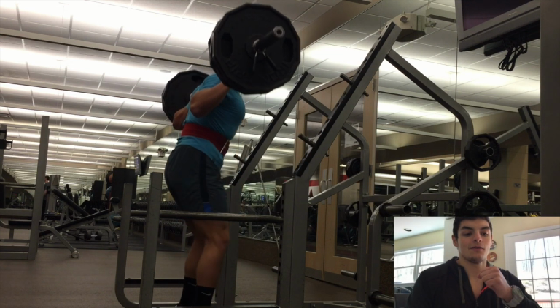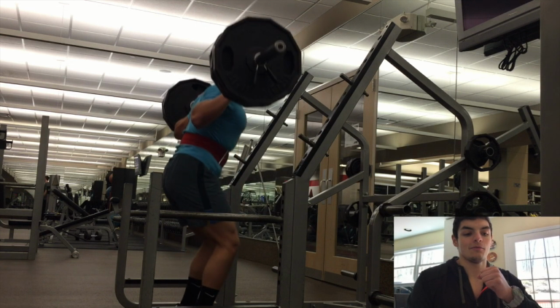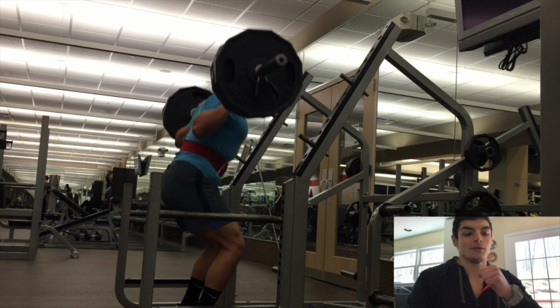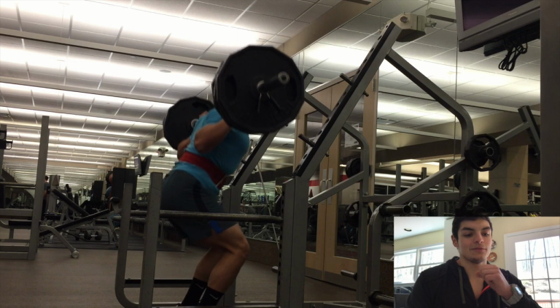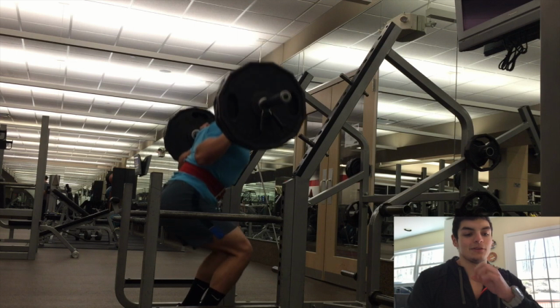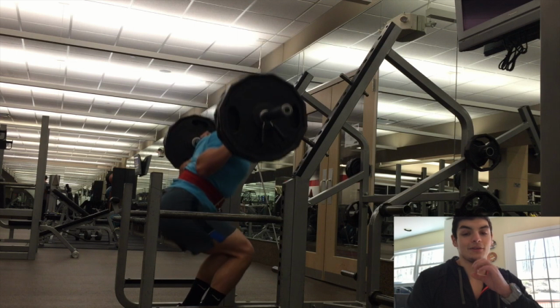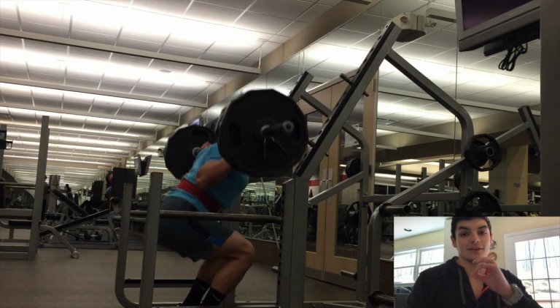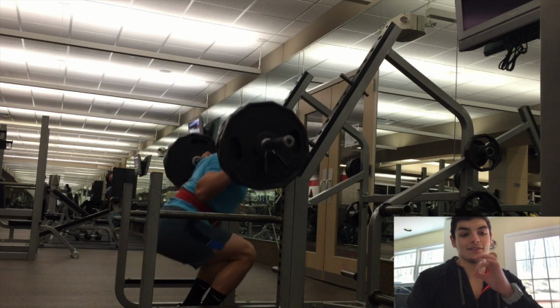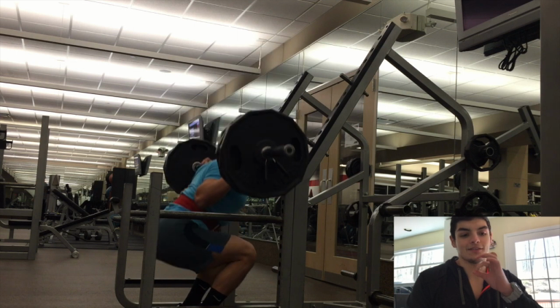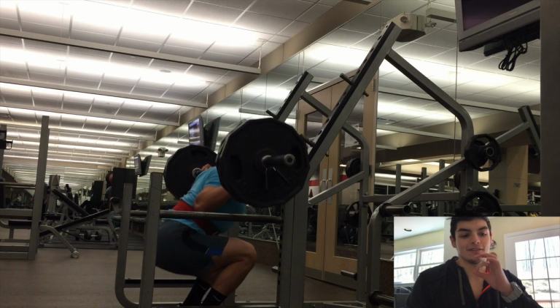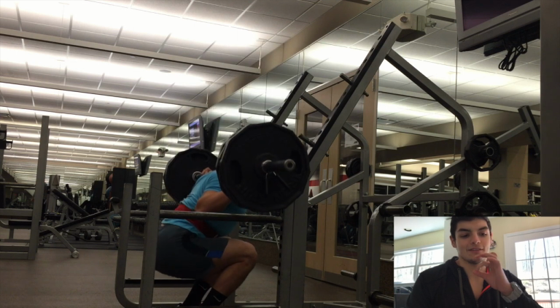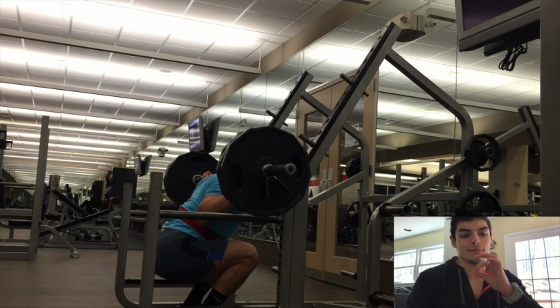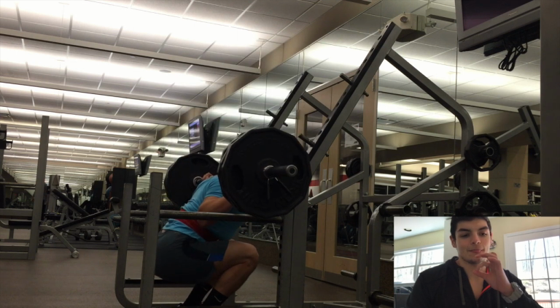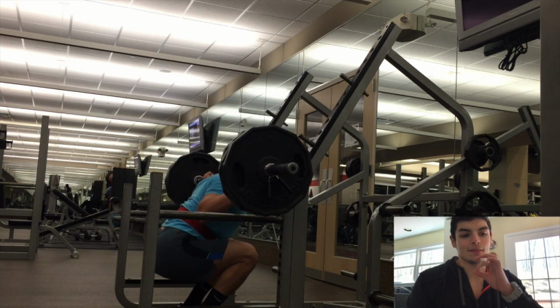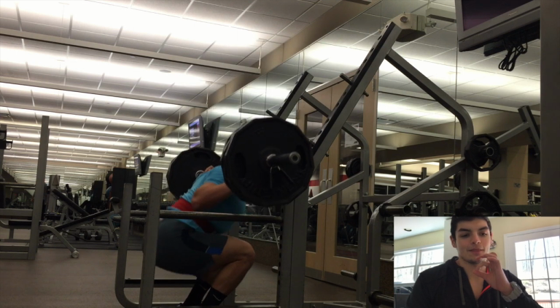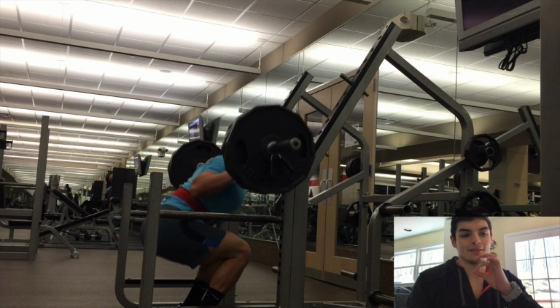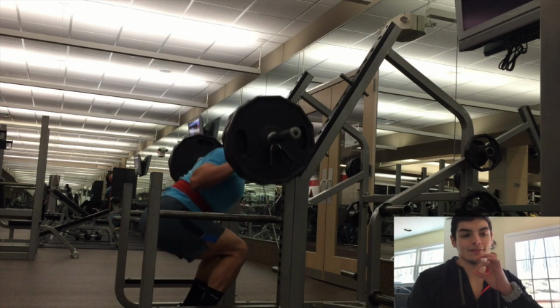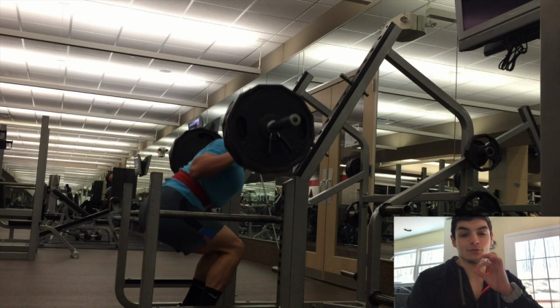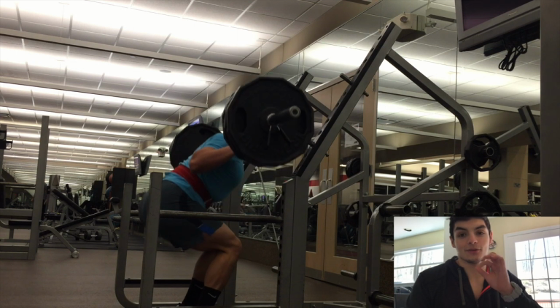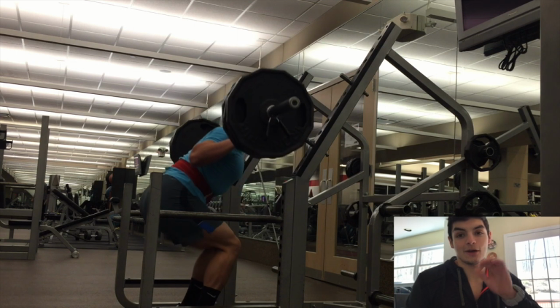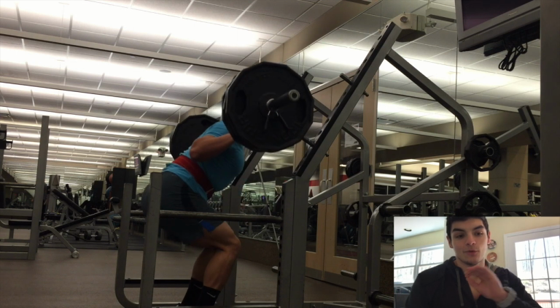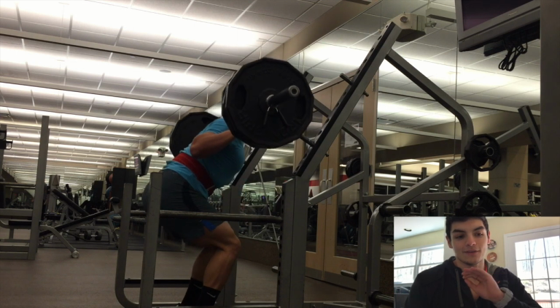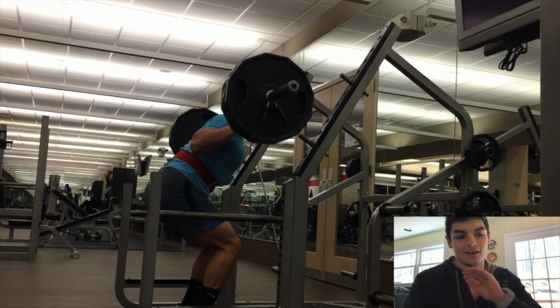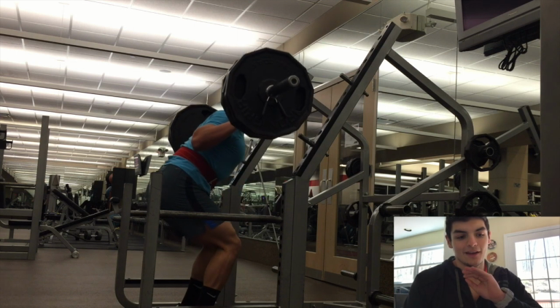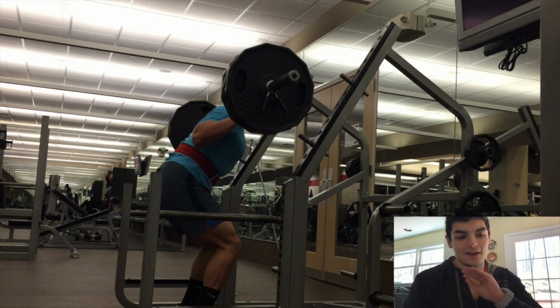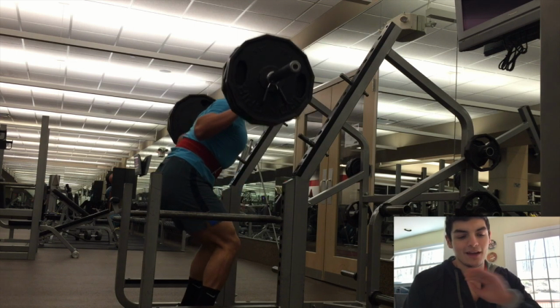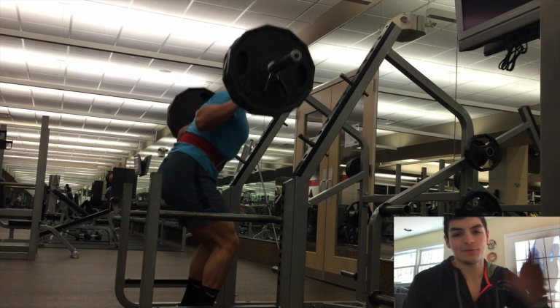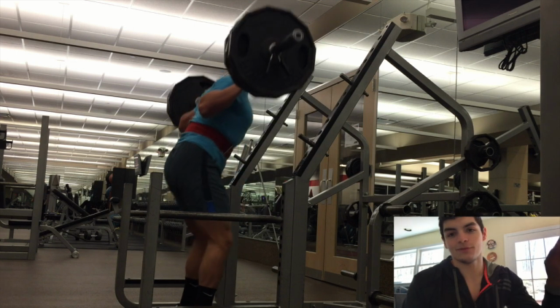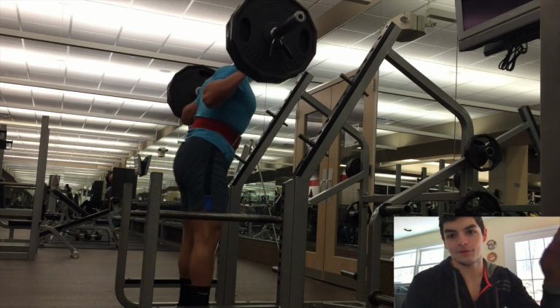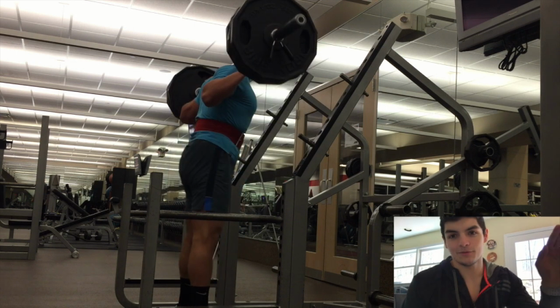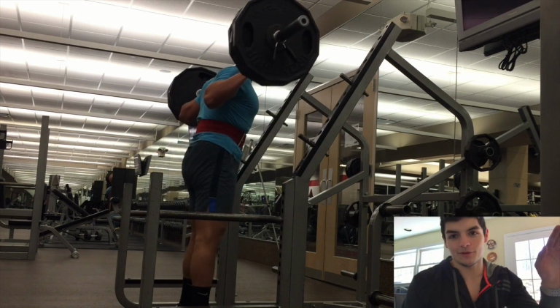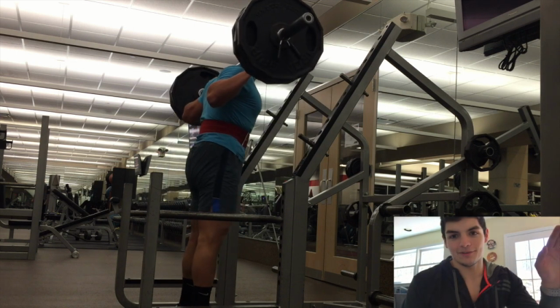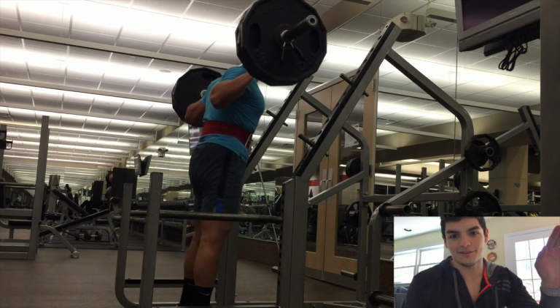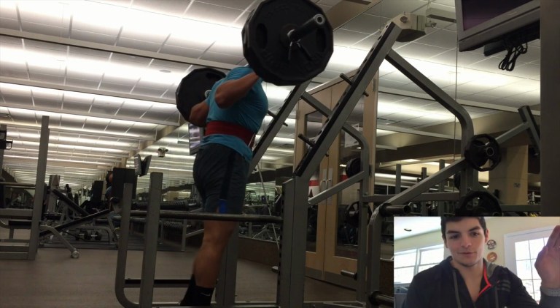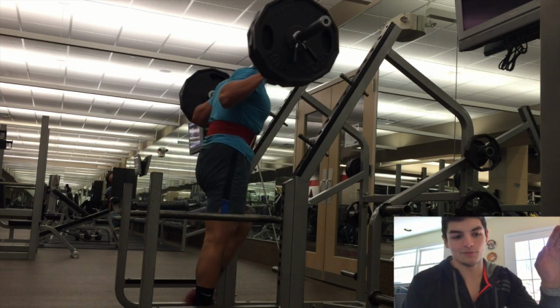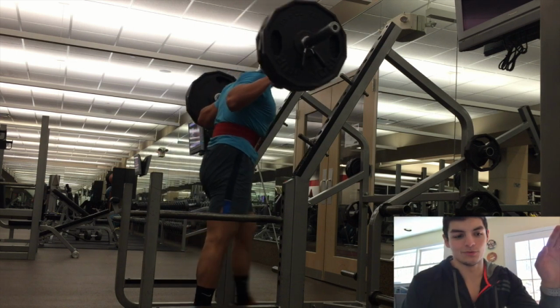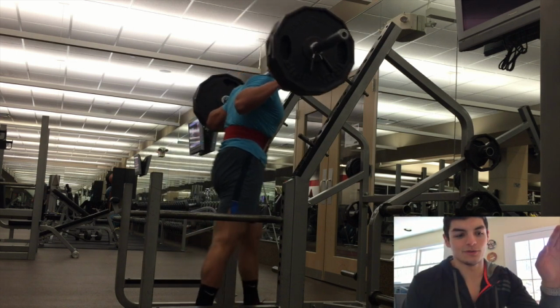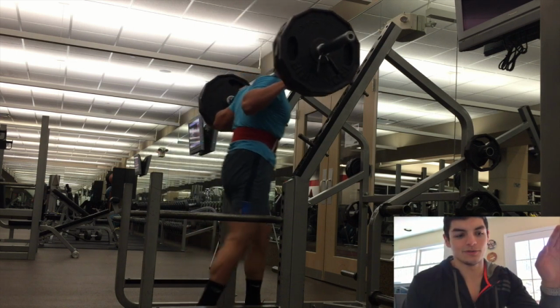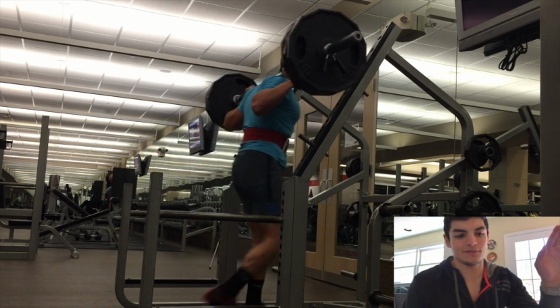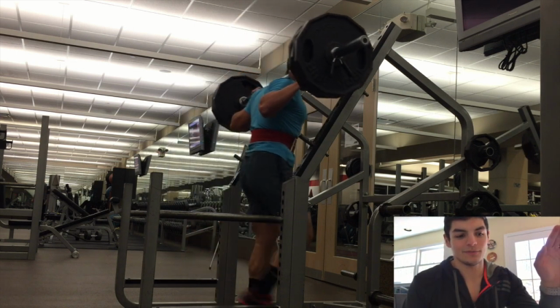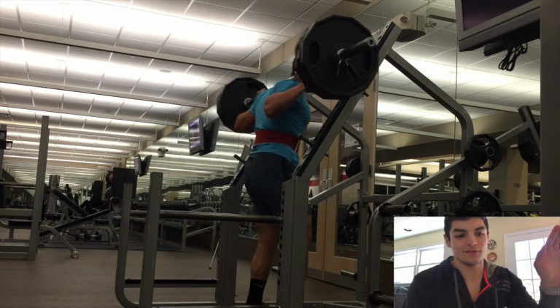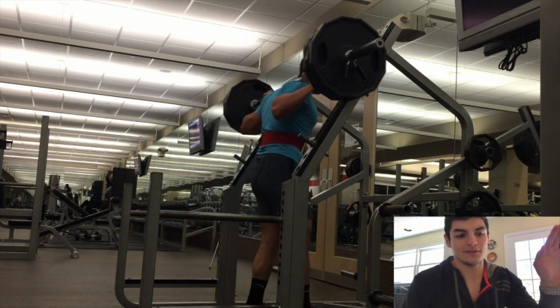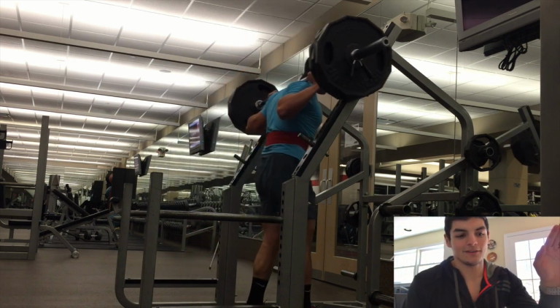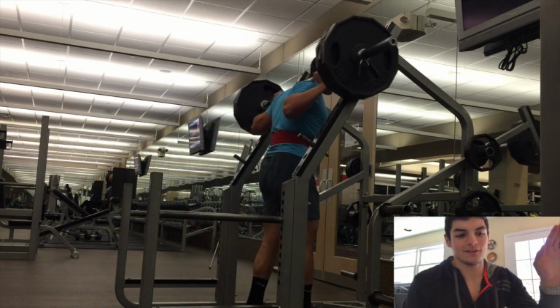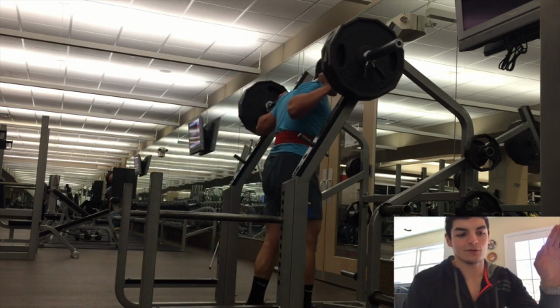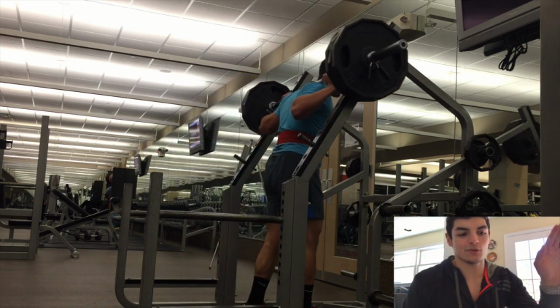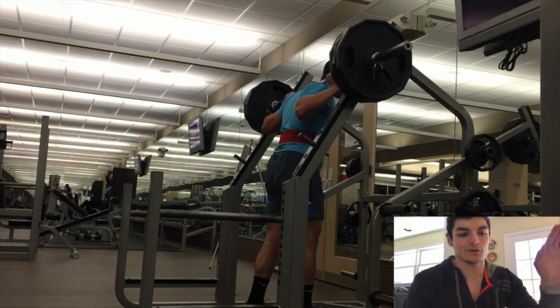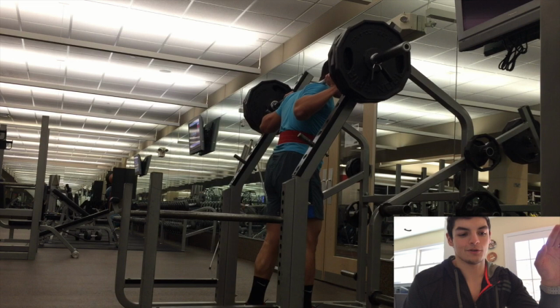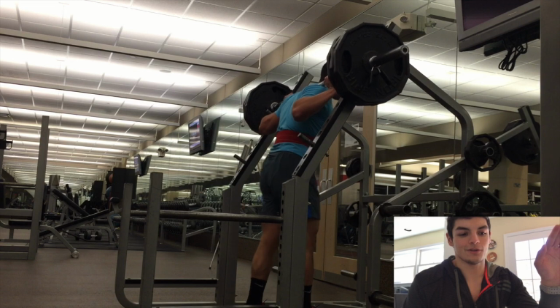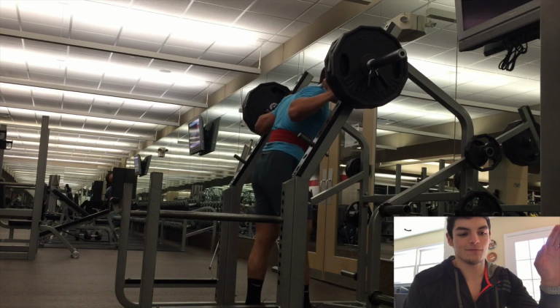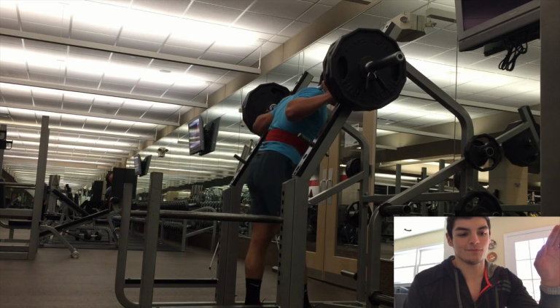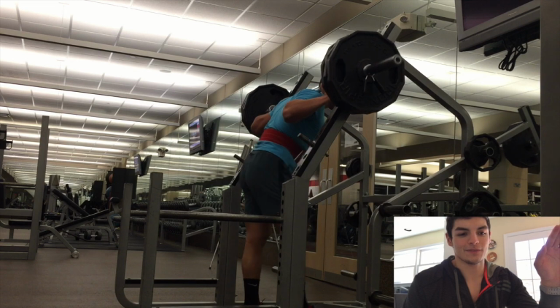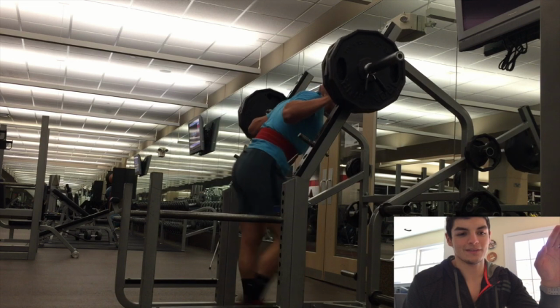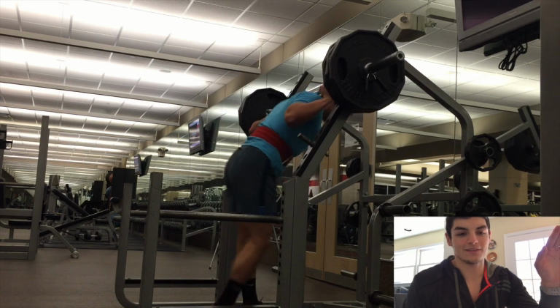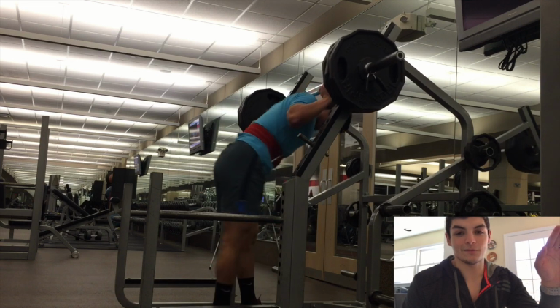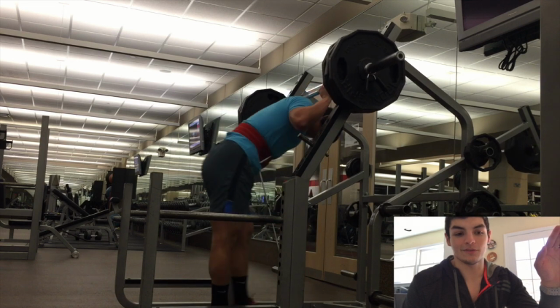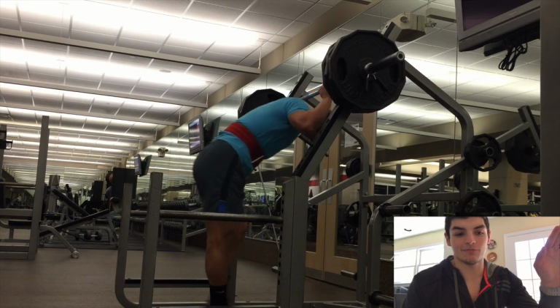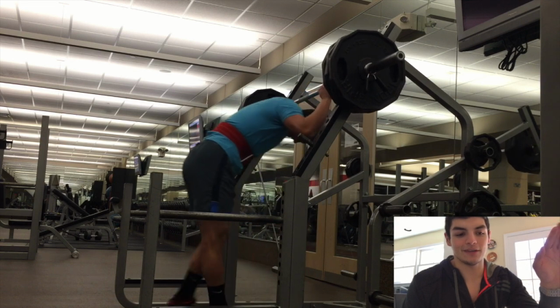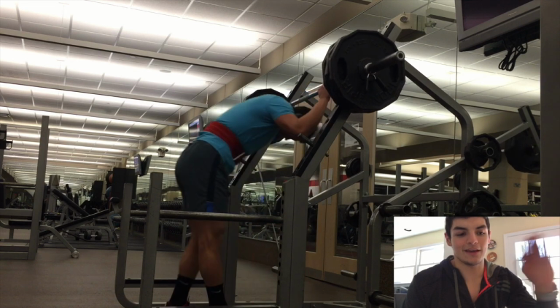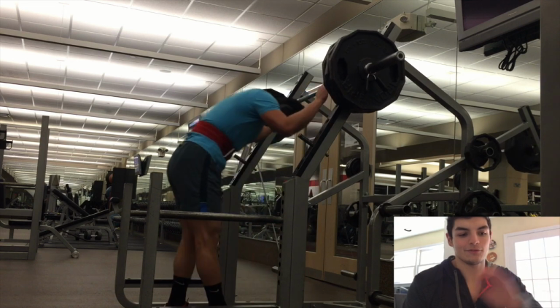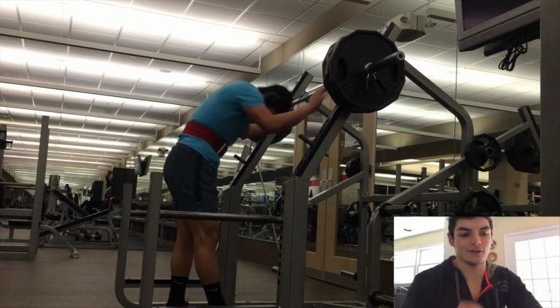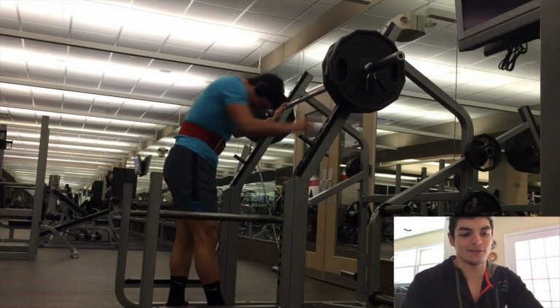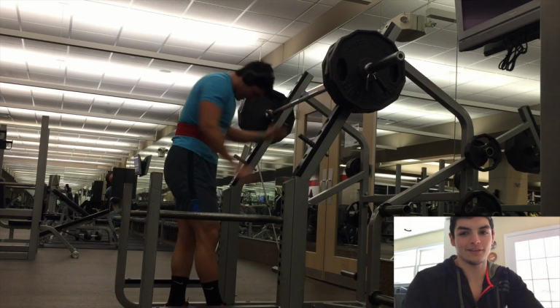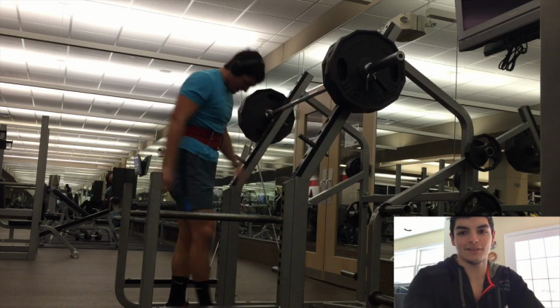Let me tell you guys, this workout was absolutely brutal. Here's a quick little snippet of me after I did it.